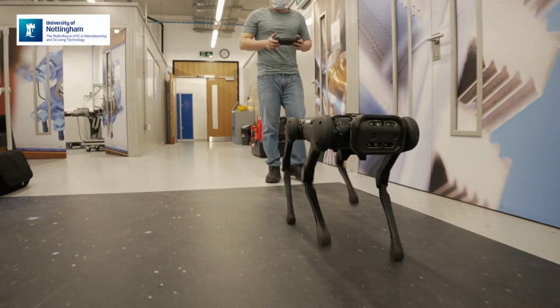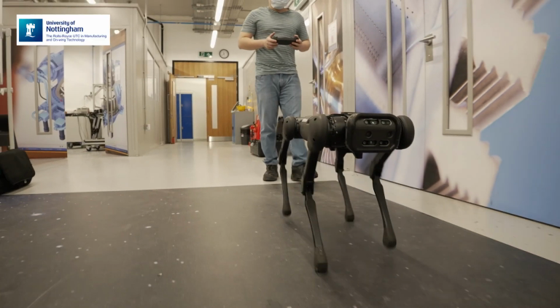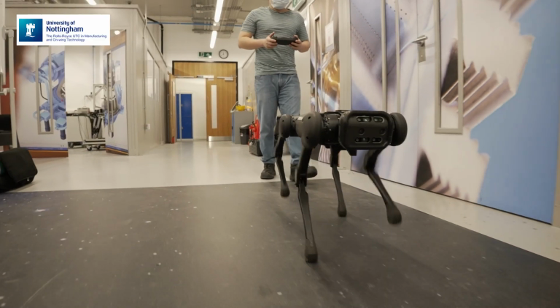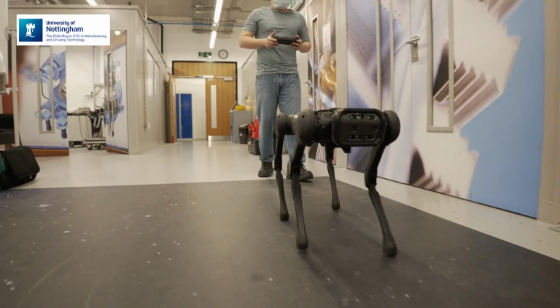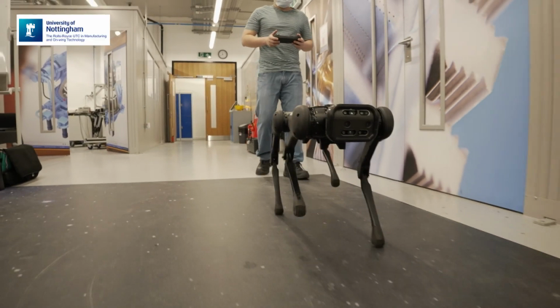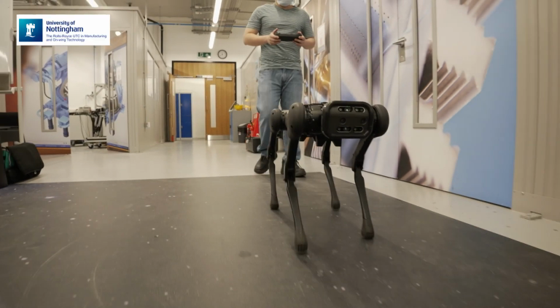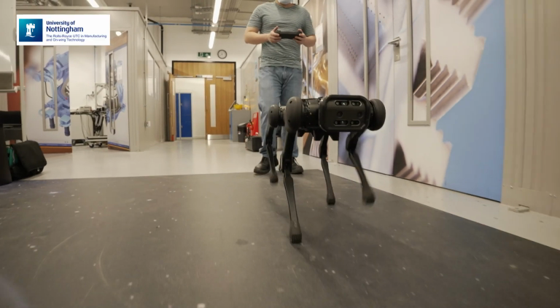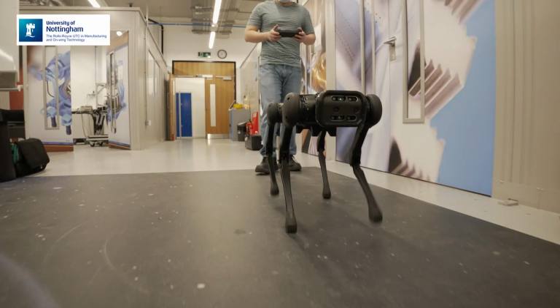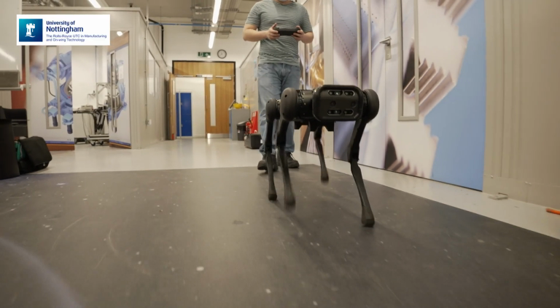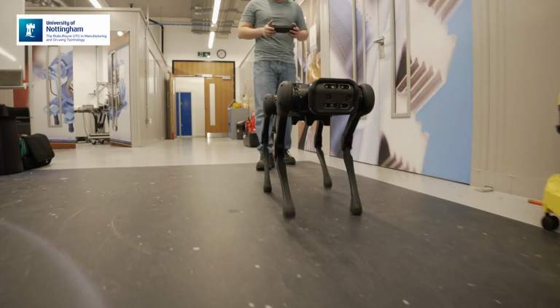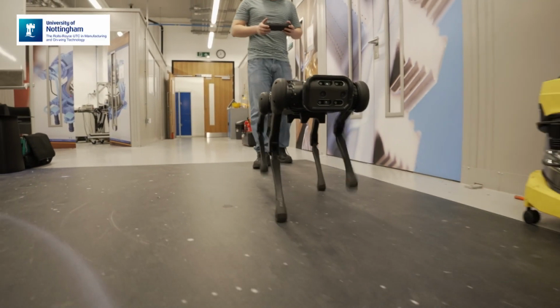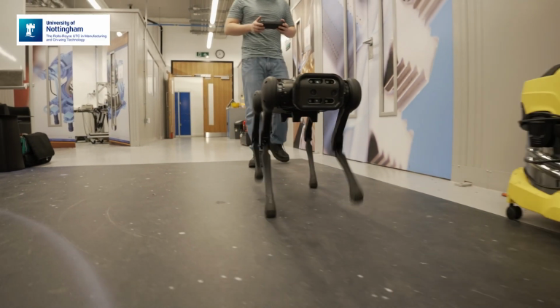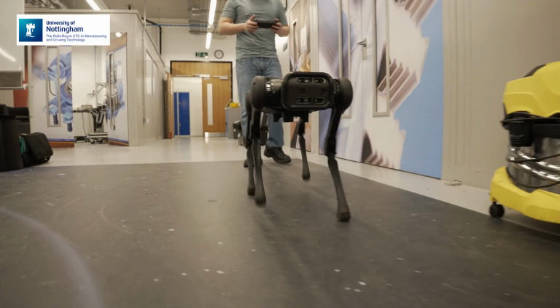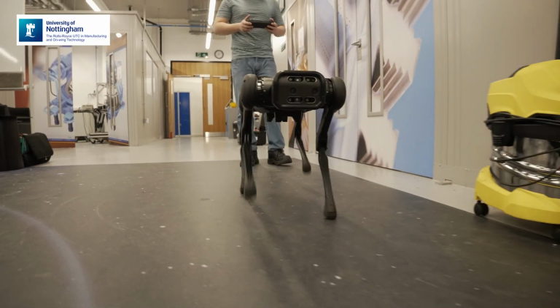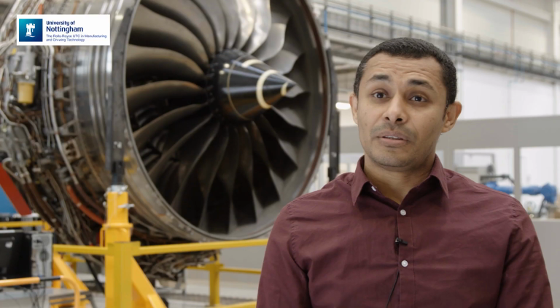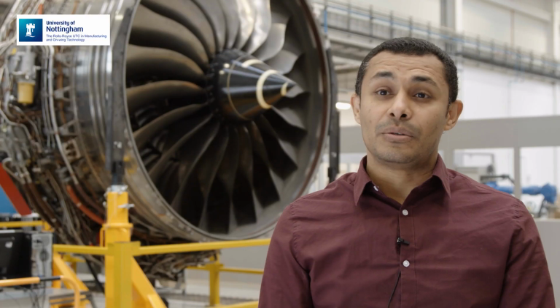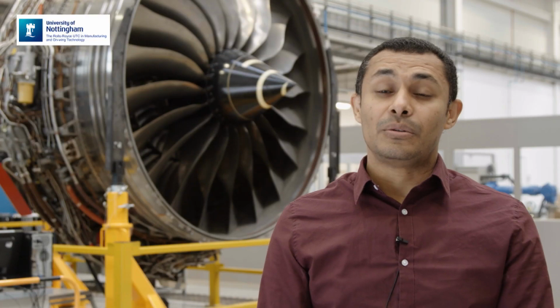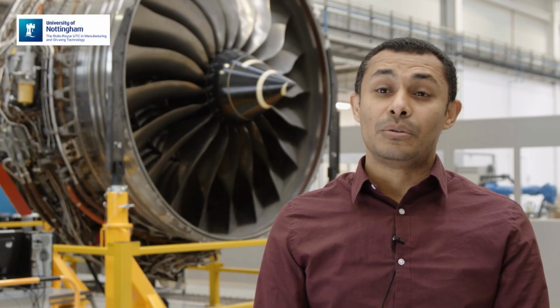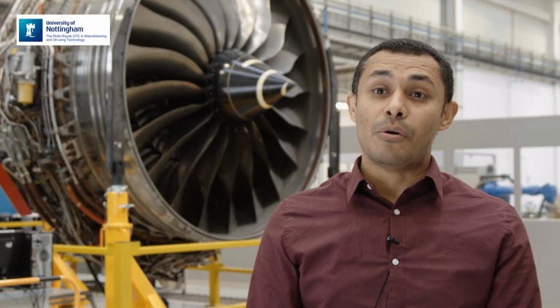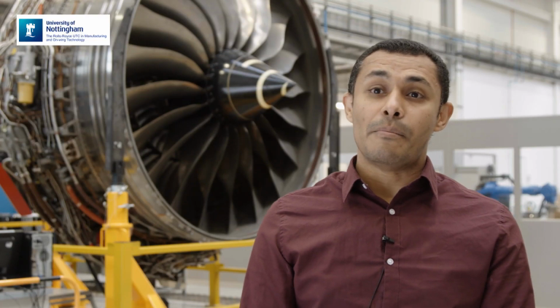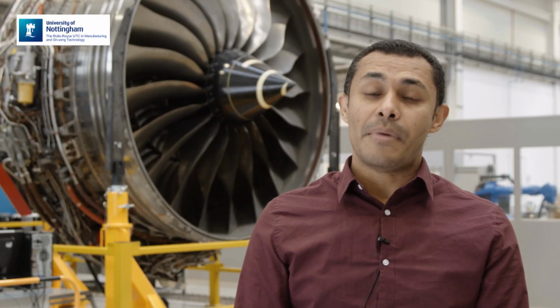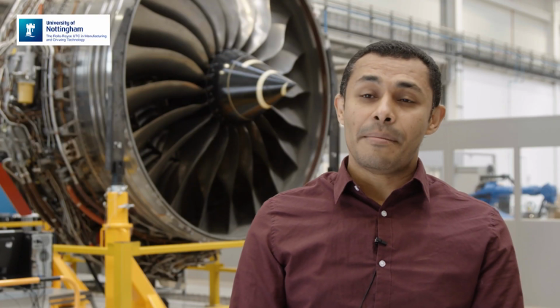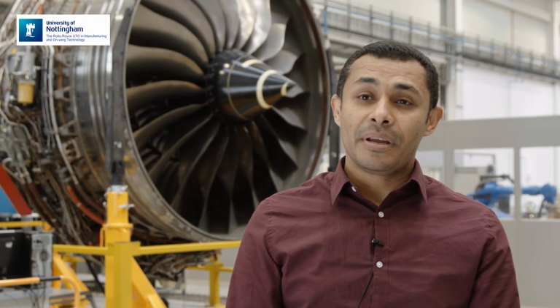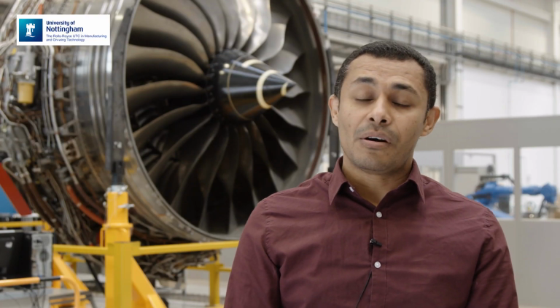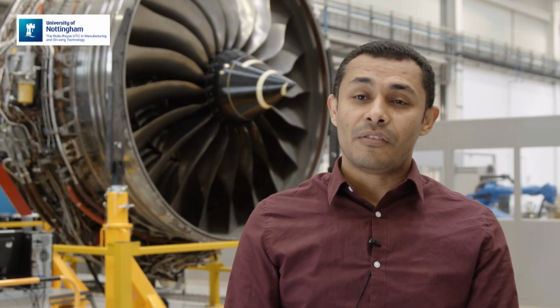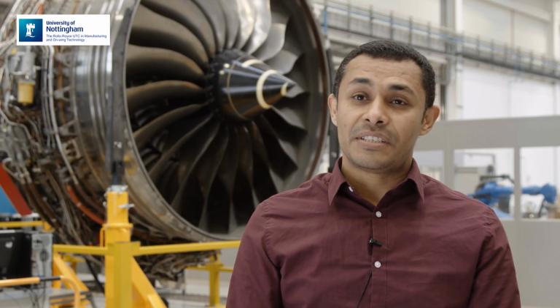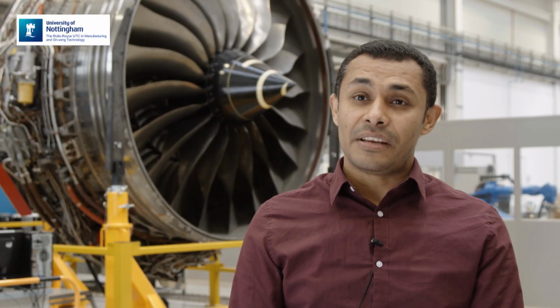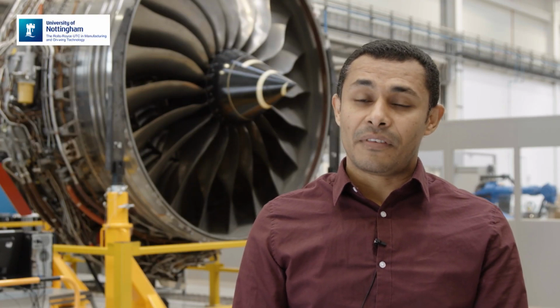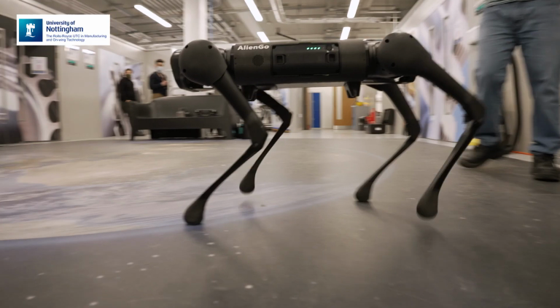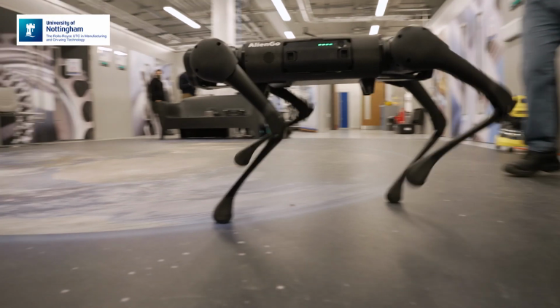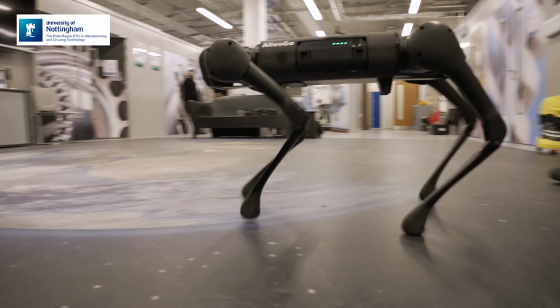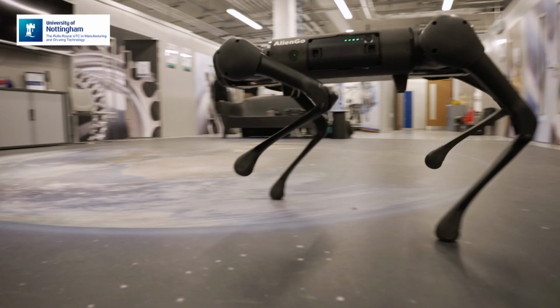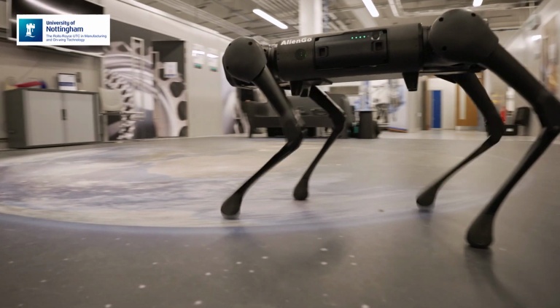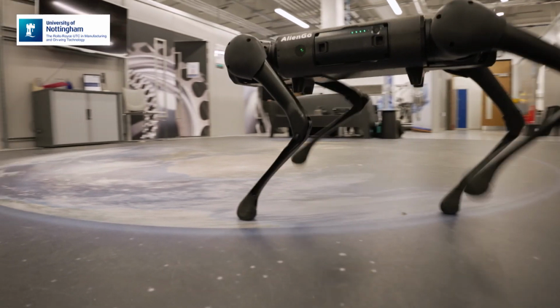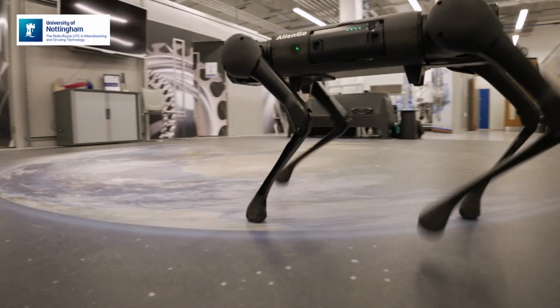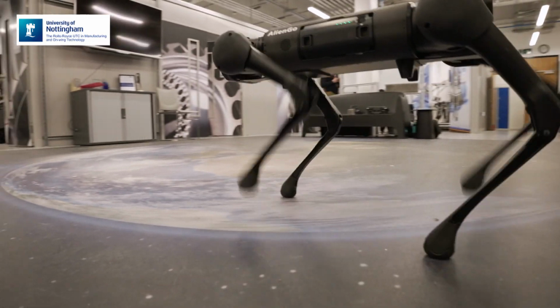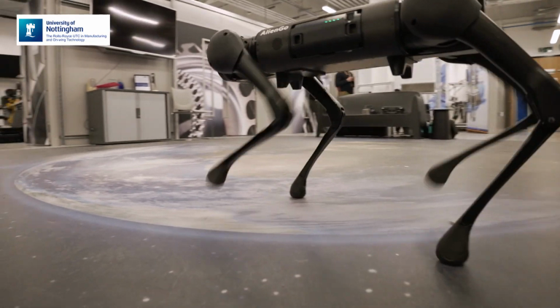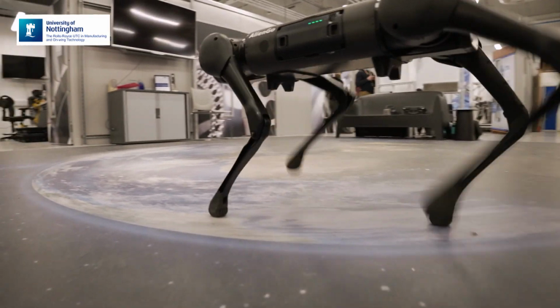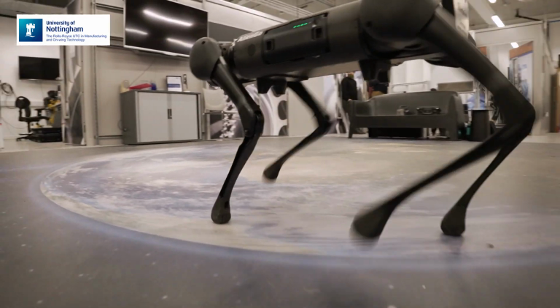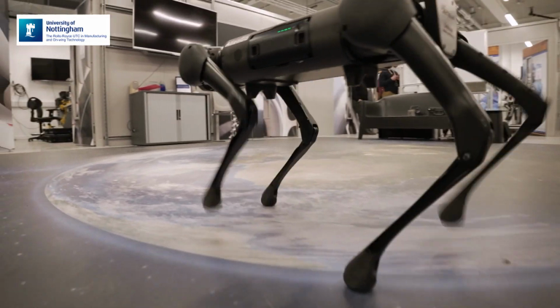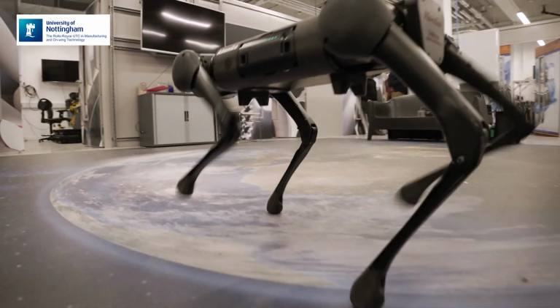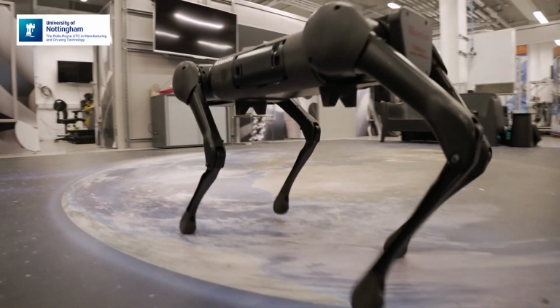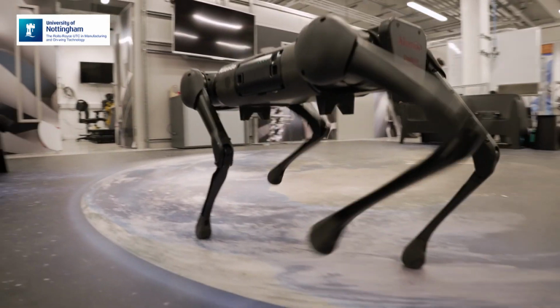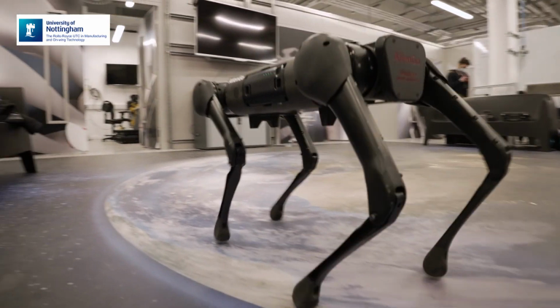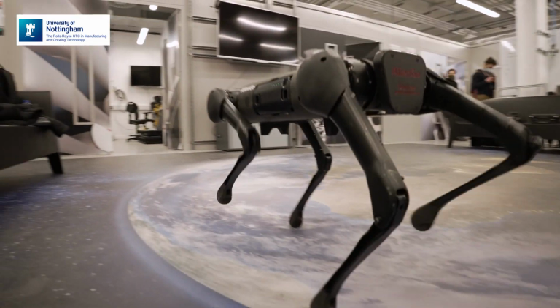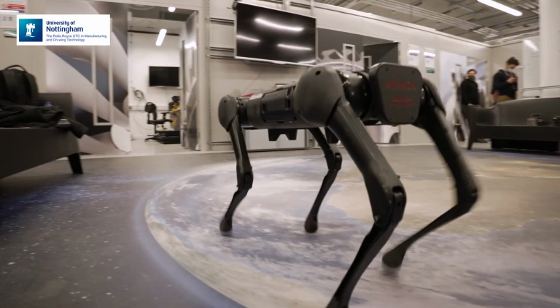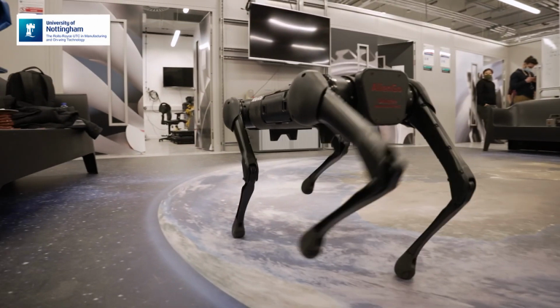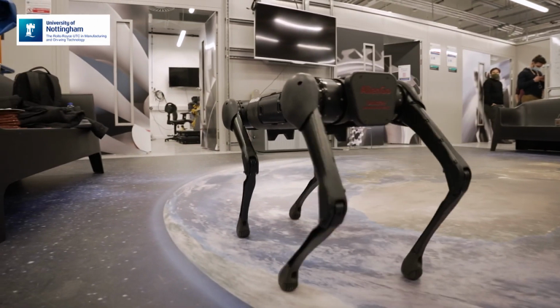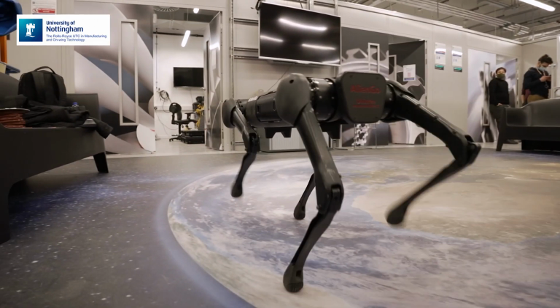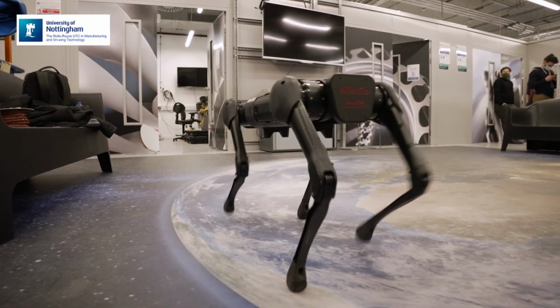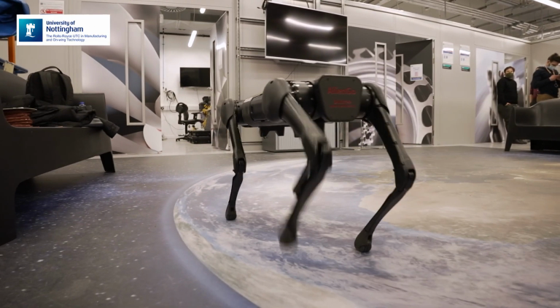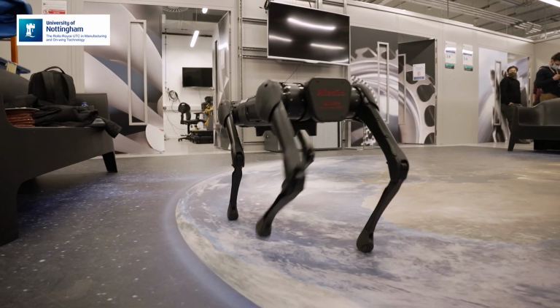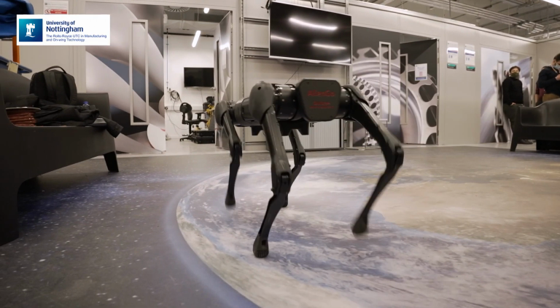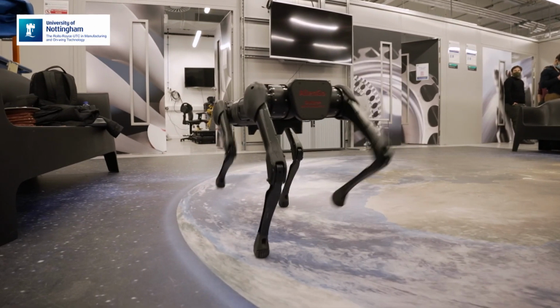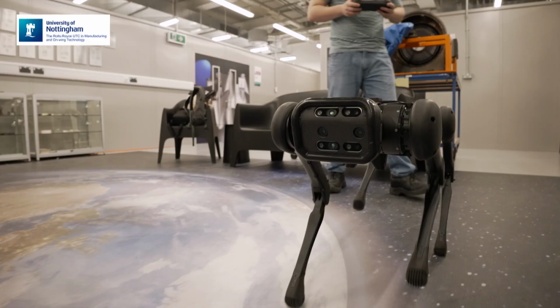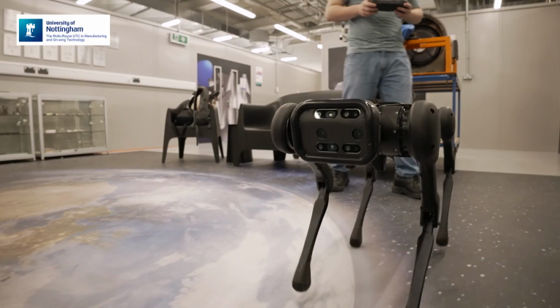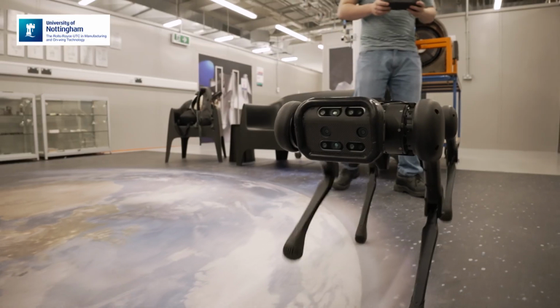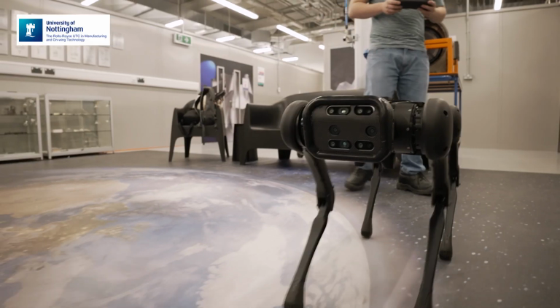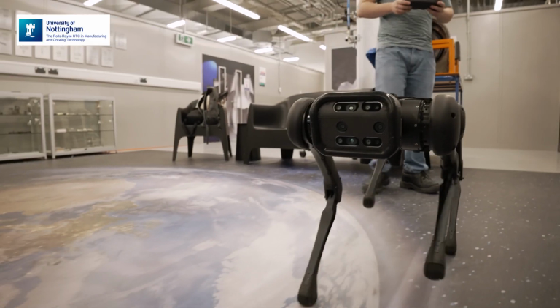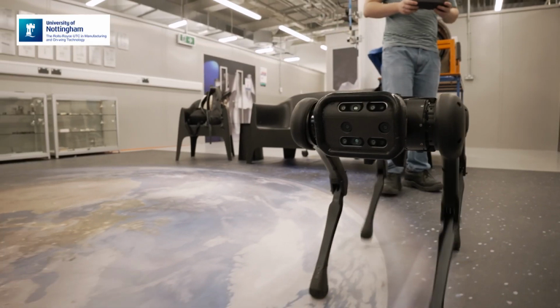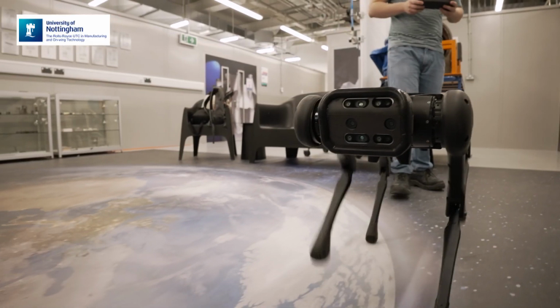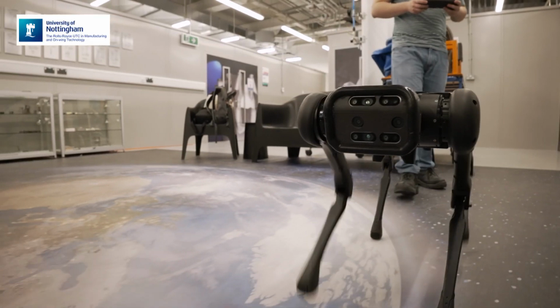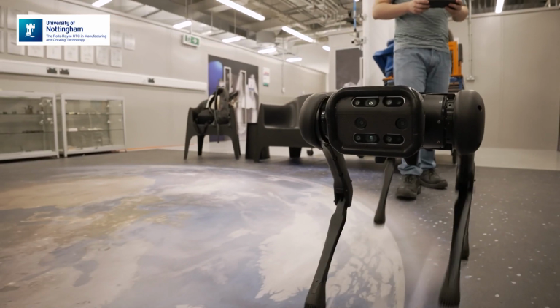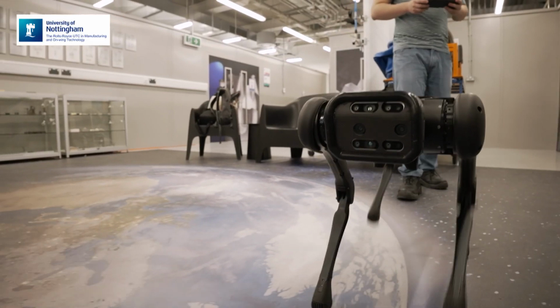The second one is a dog robot to do mapping of the environment around the engine, or for example a nuclear environment.